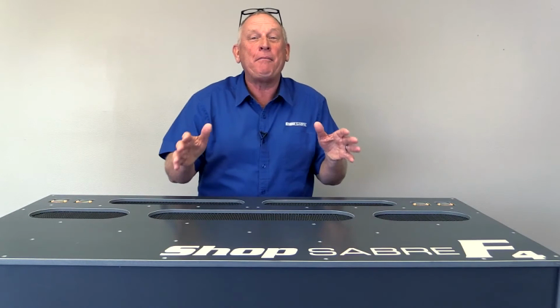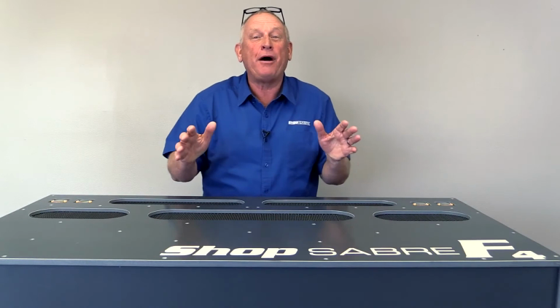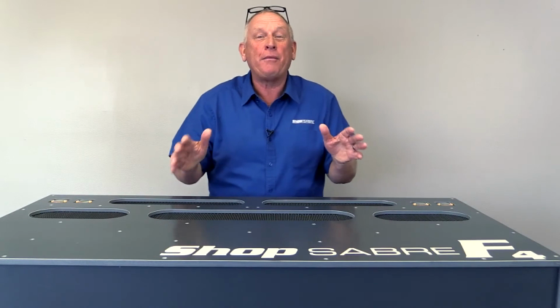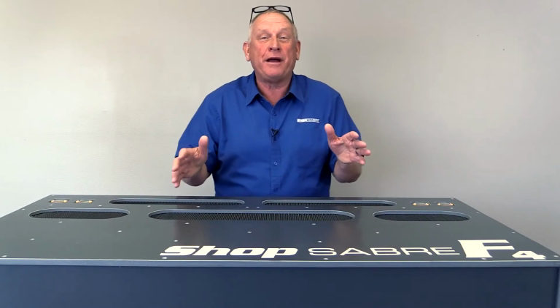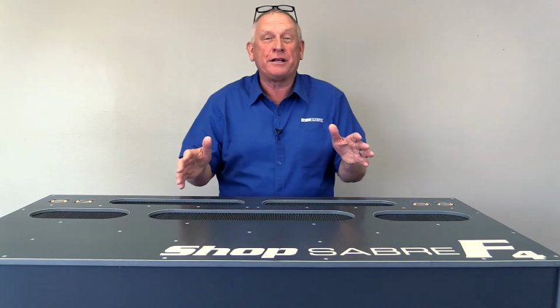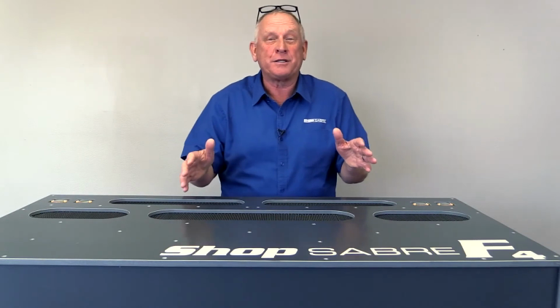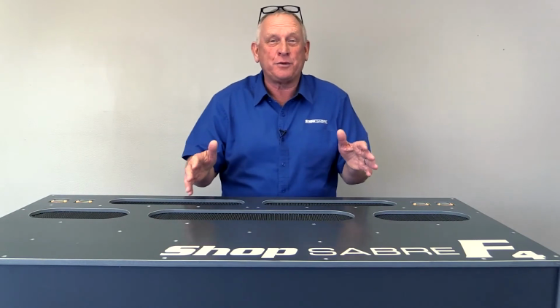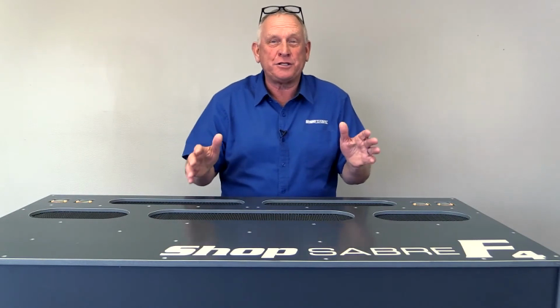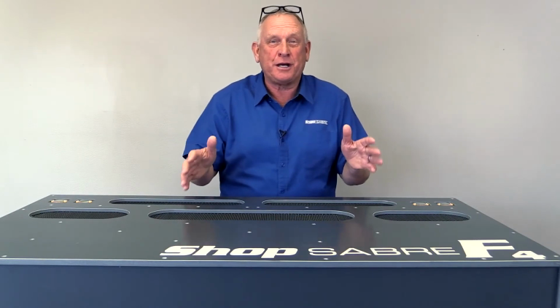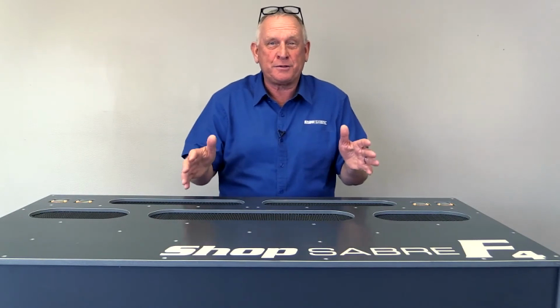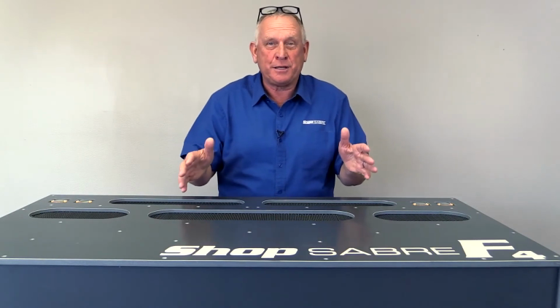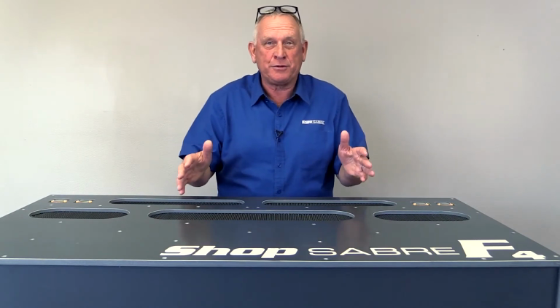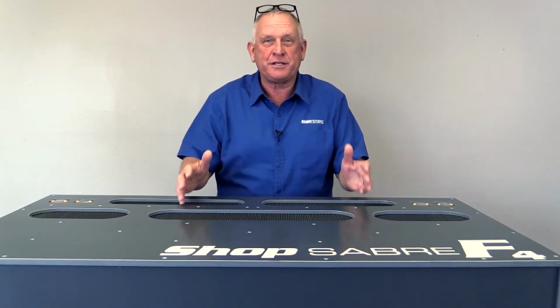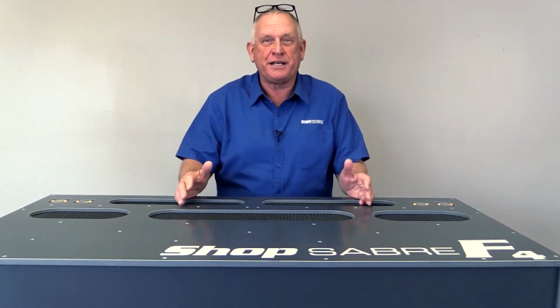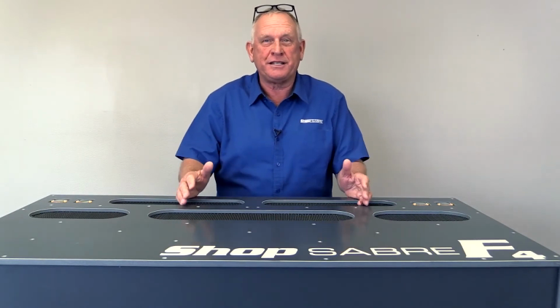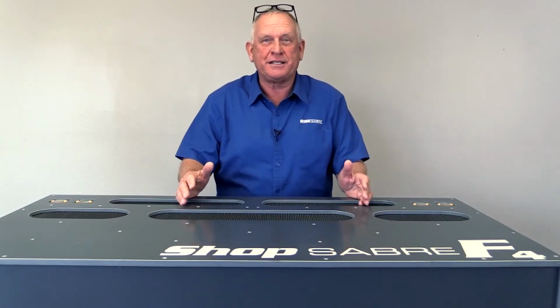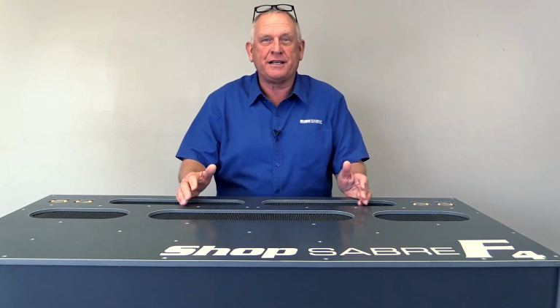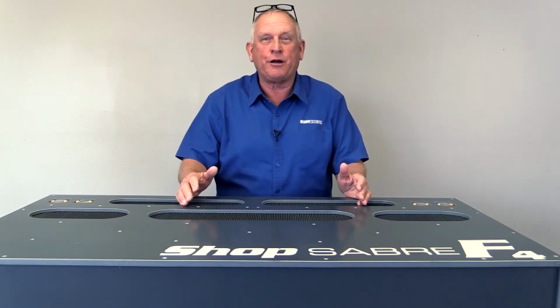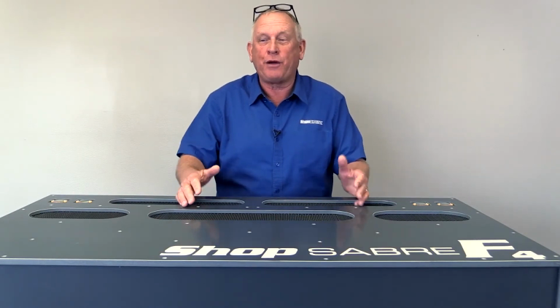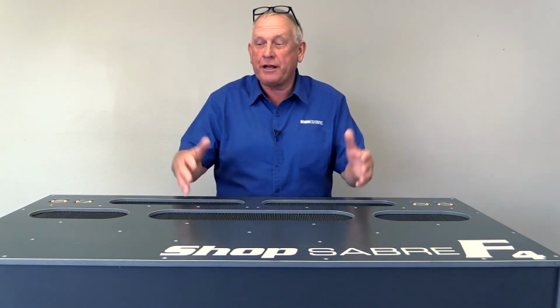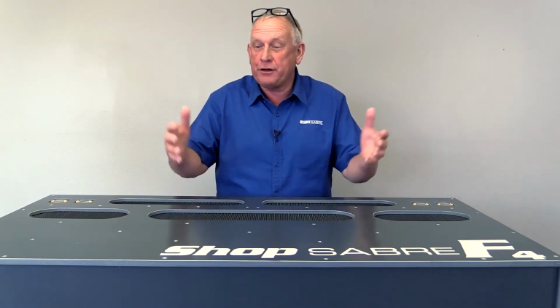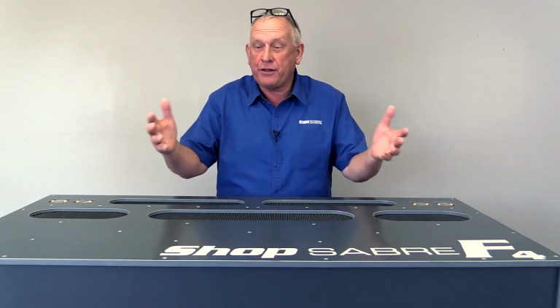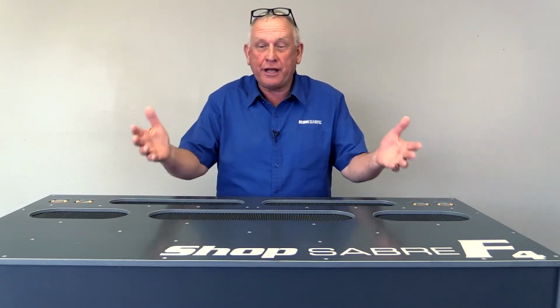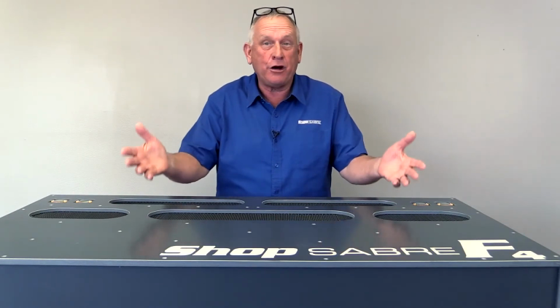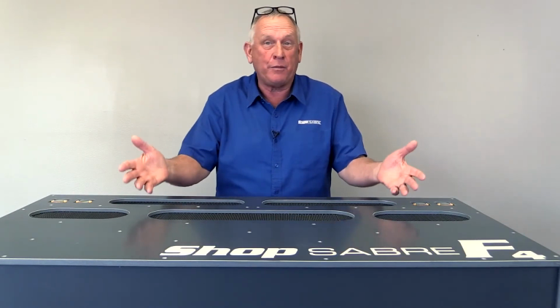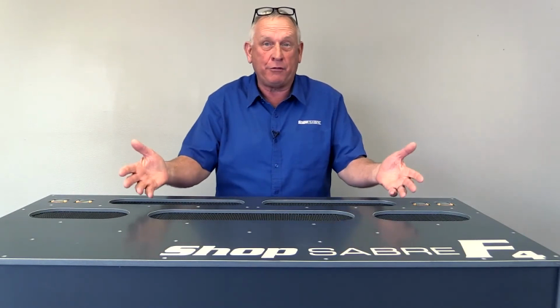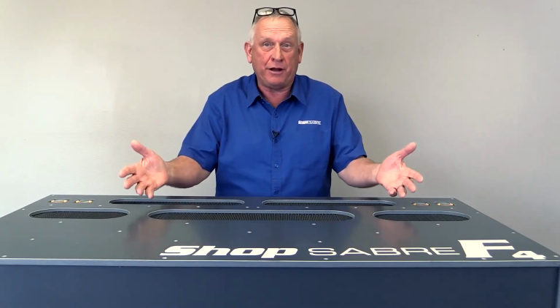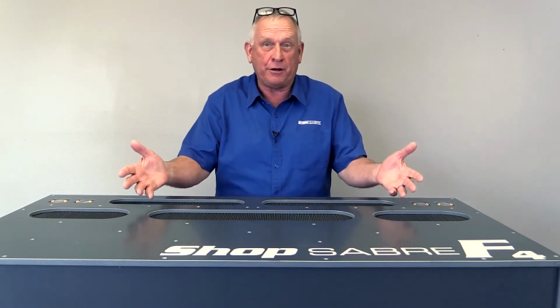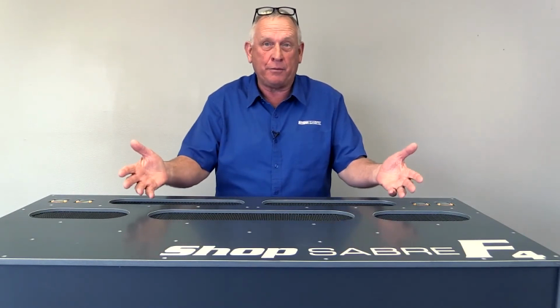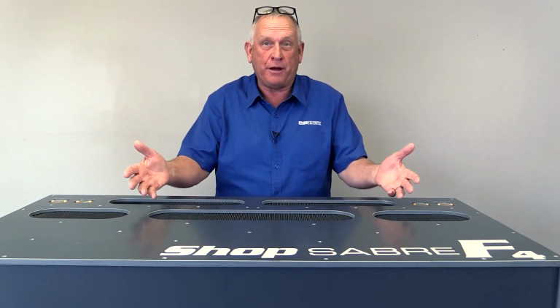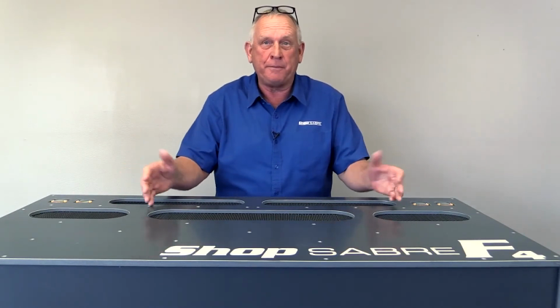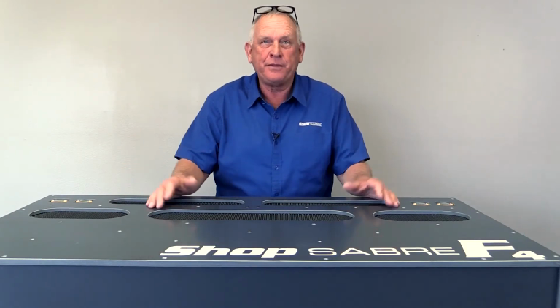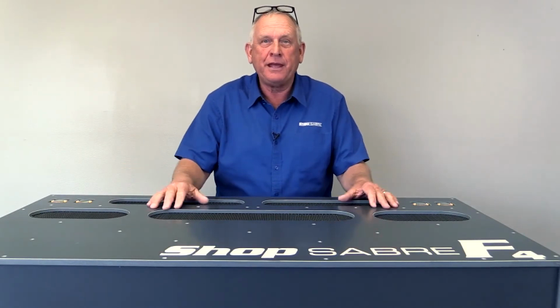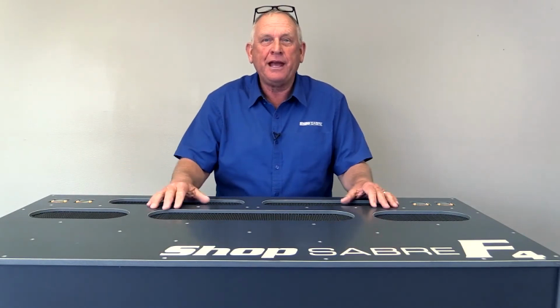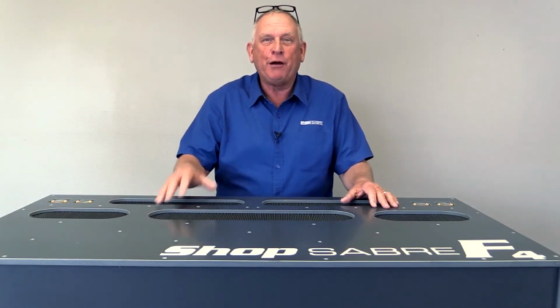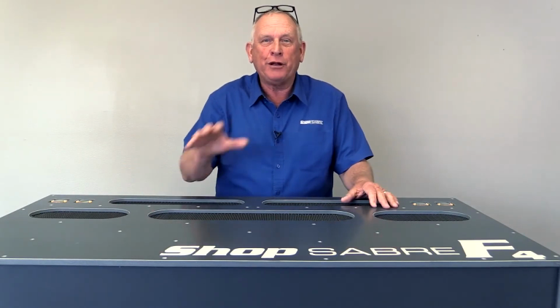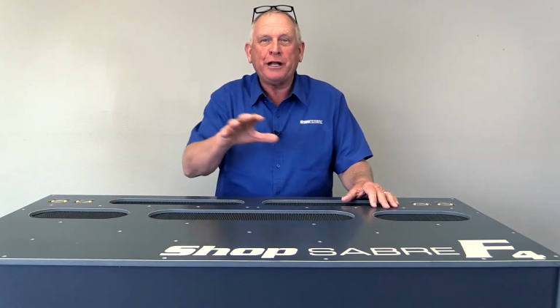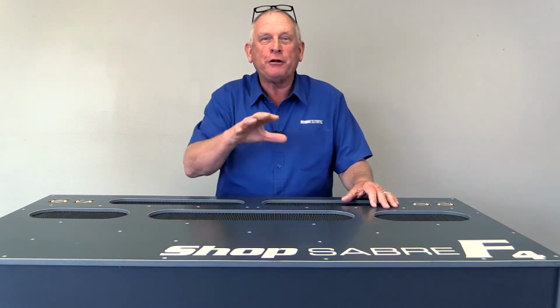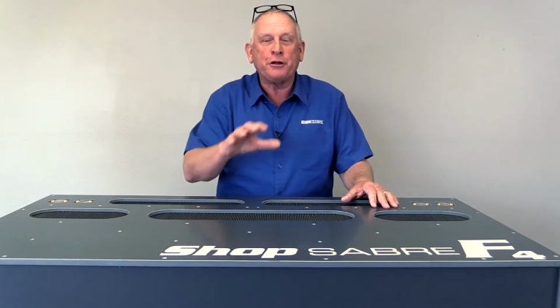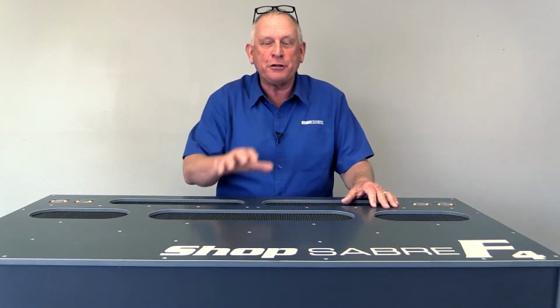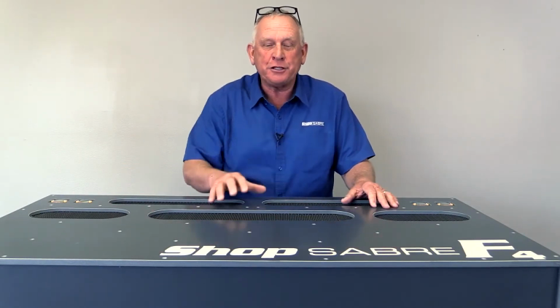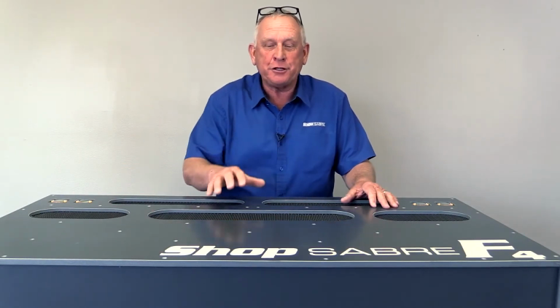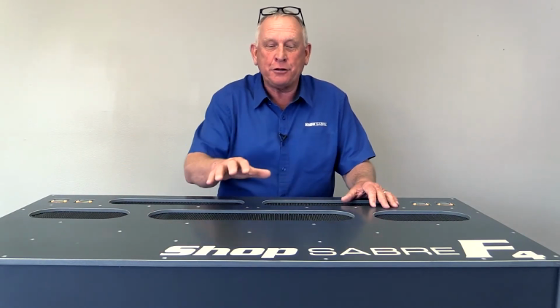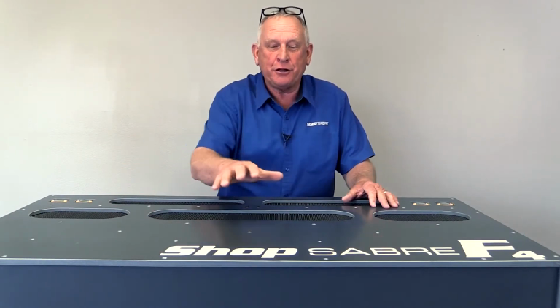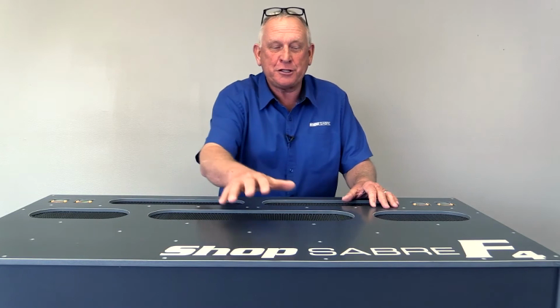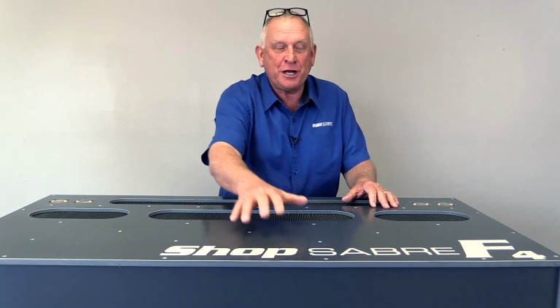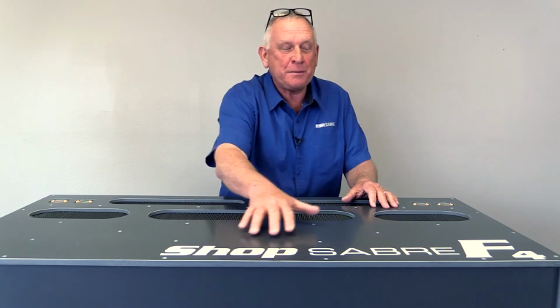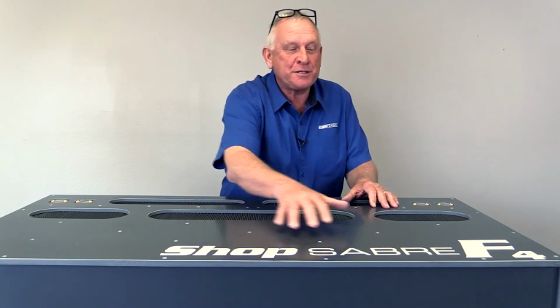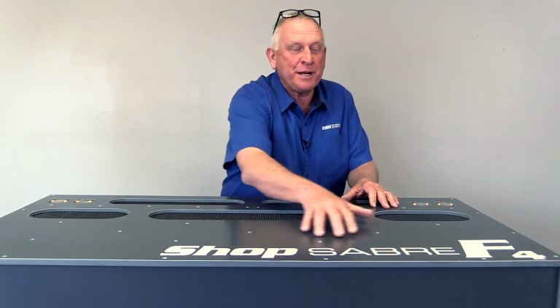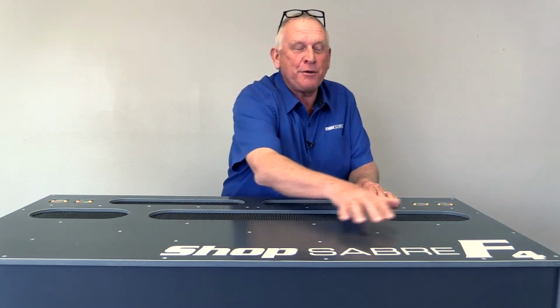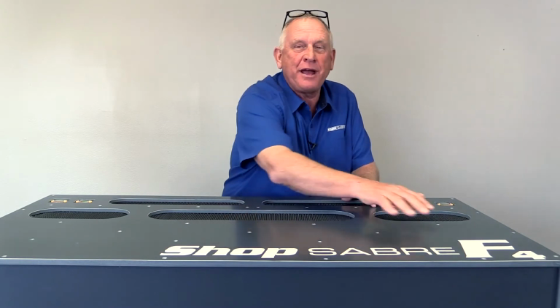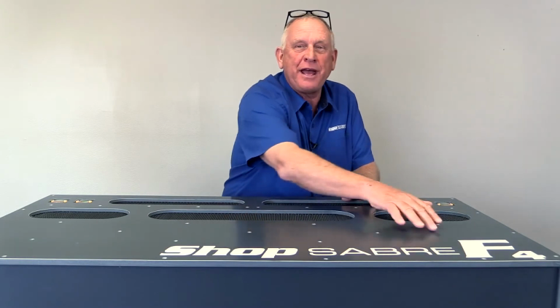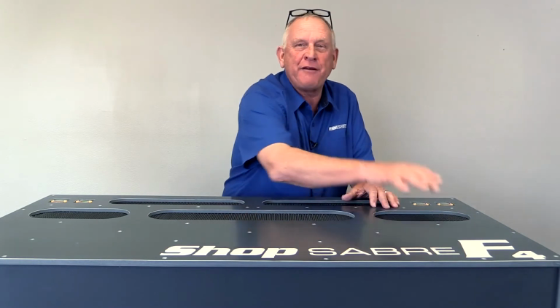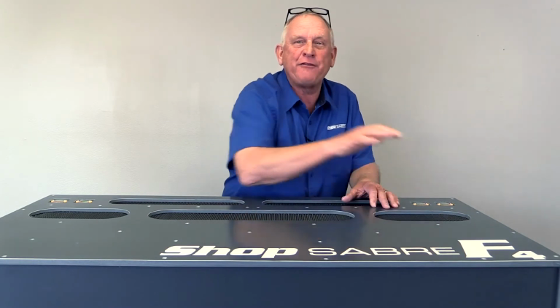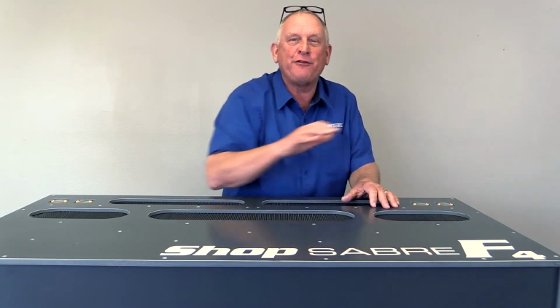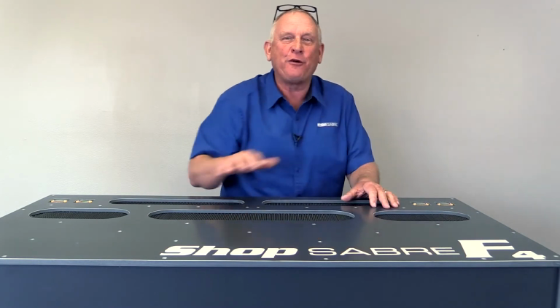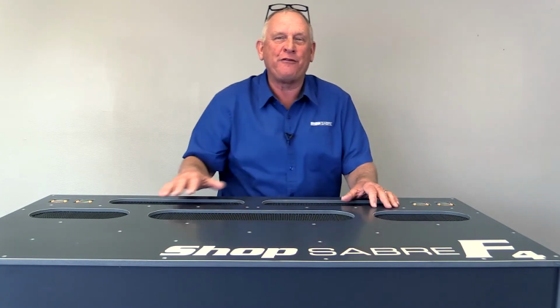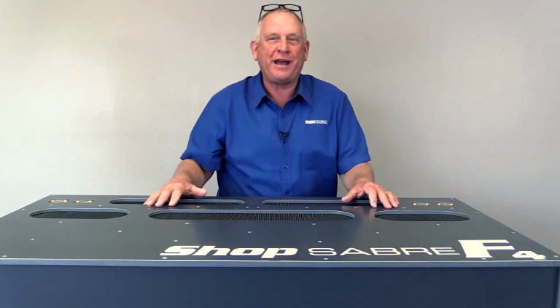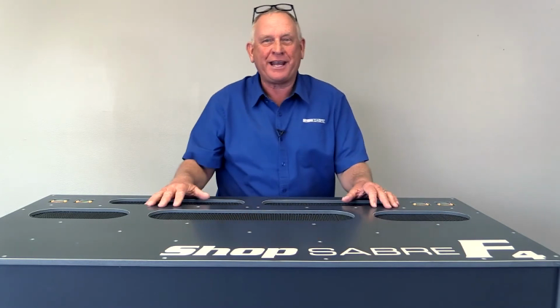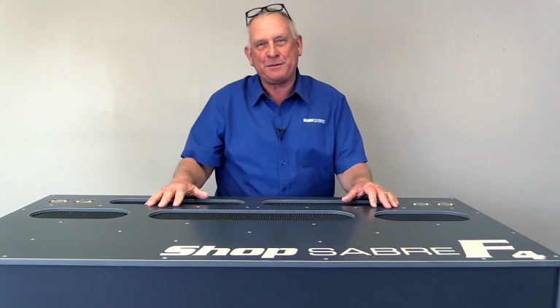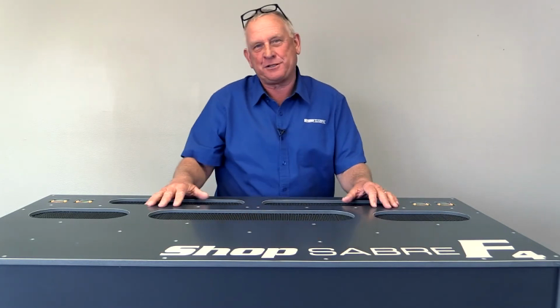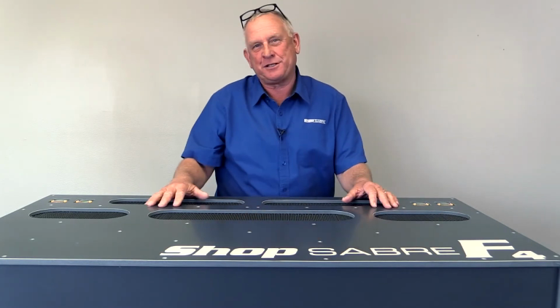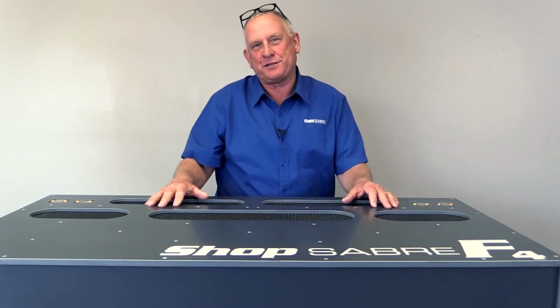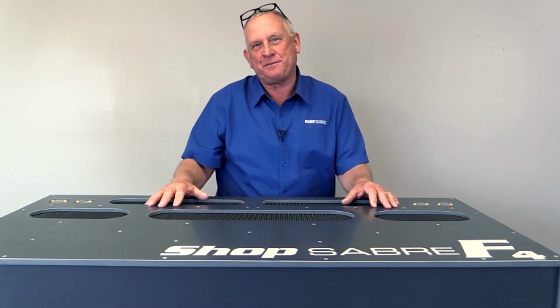I'm Bob Alsop with ShopSaber CNC. Around here they call me Router Bob. I want to introduce you to the ShopSaber F4 vacuum system.